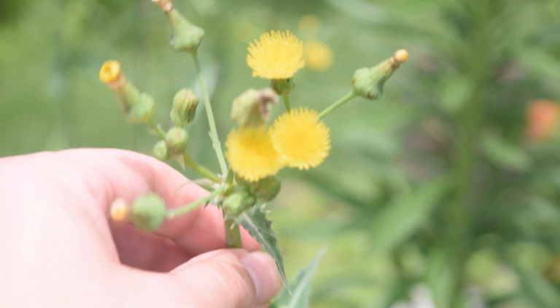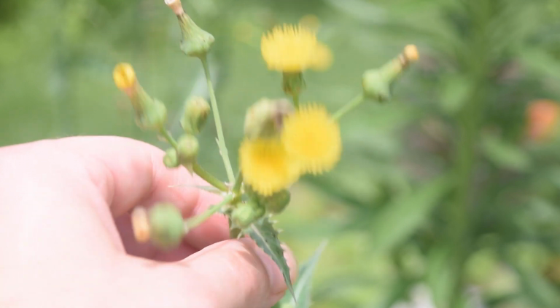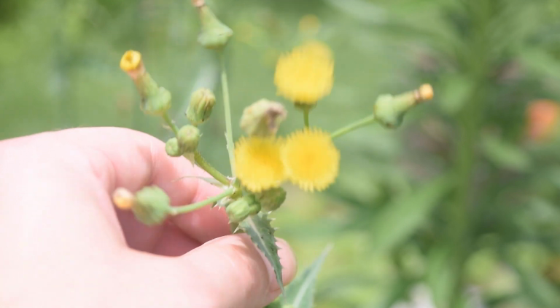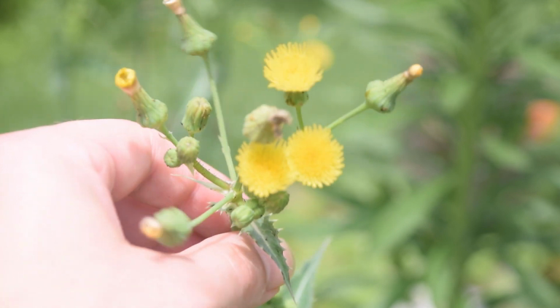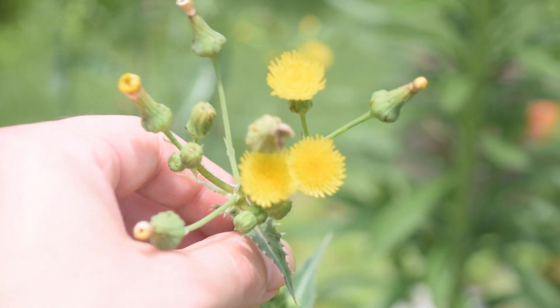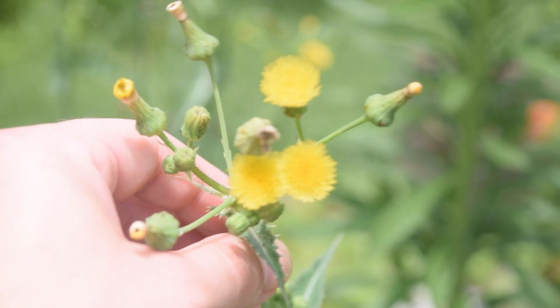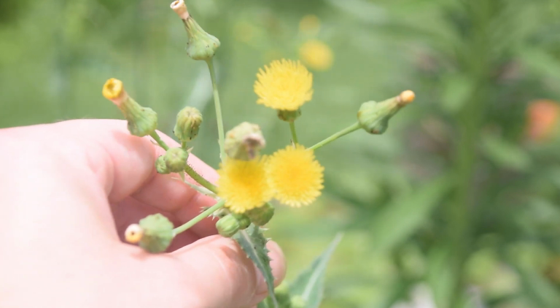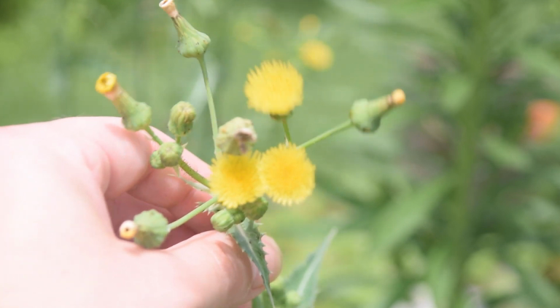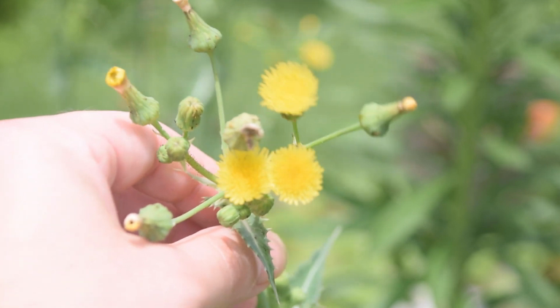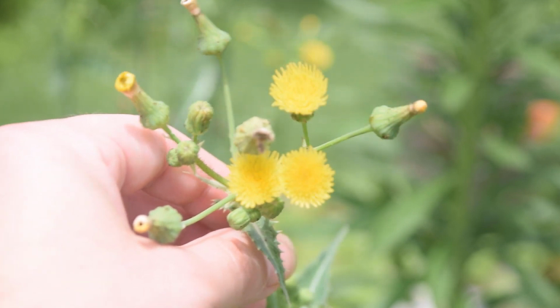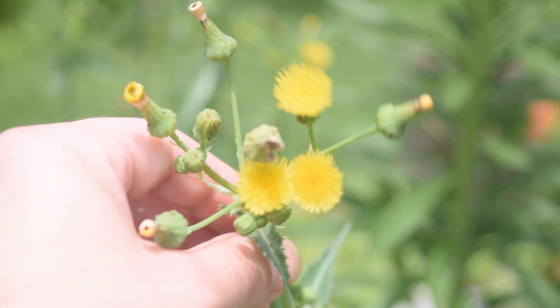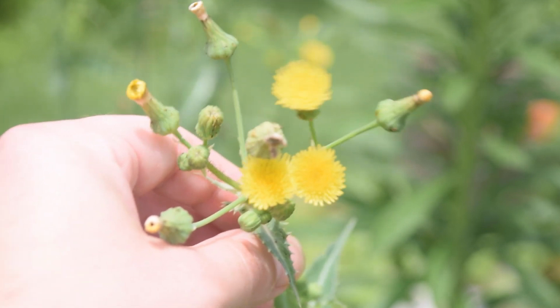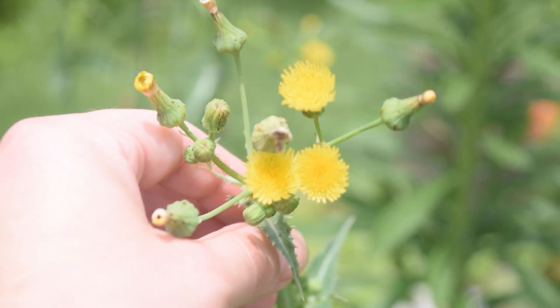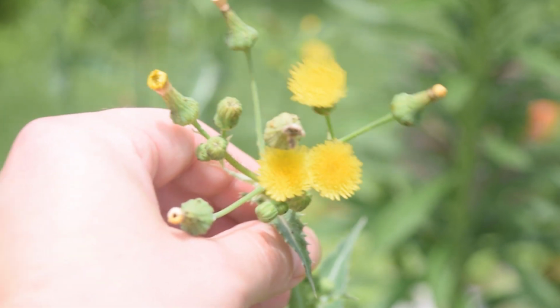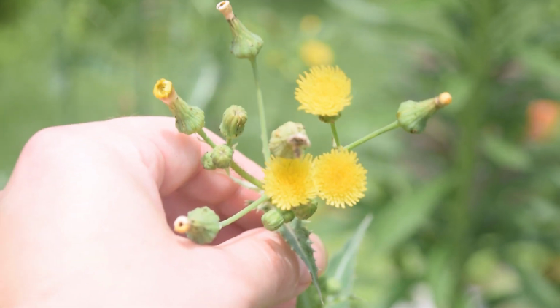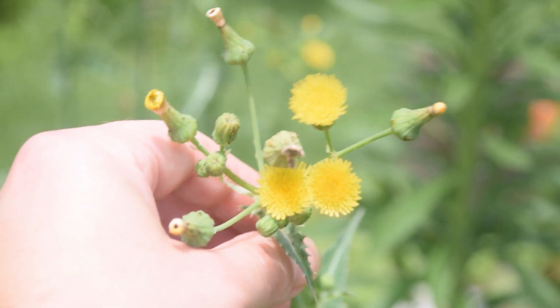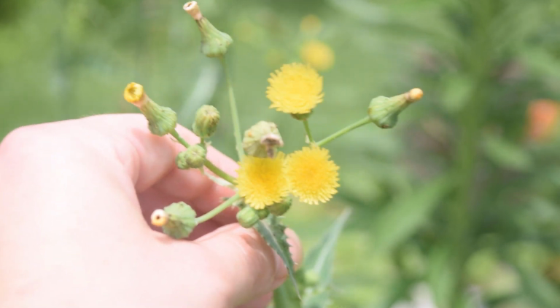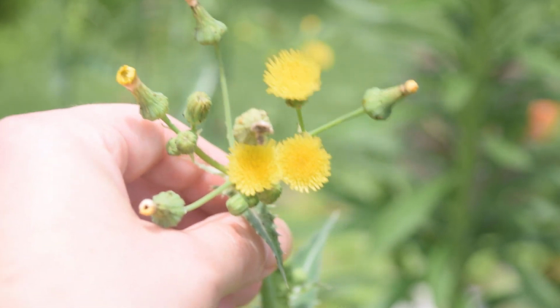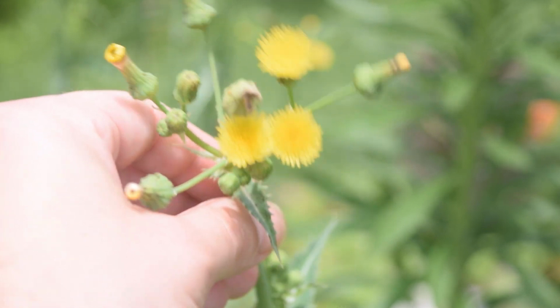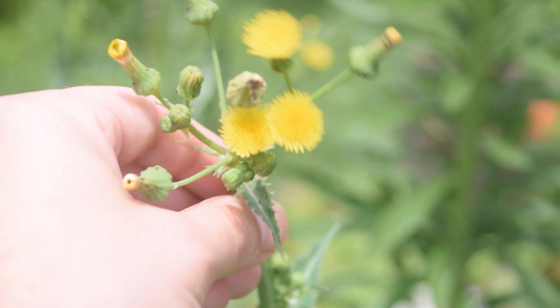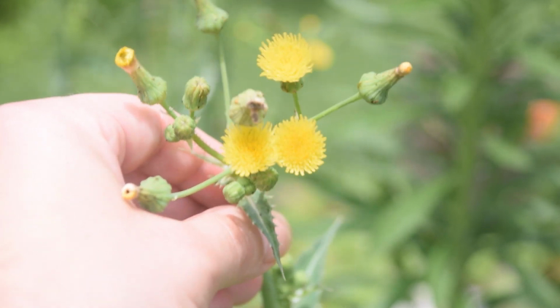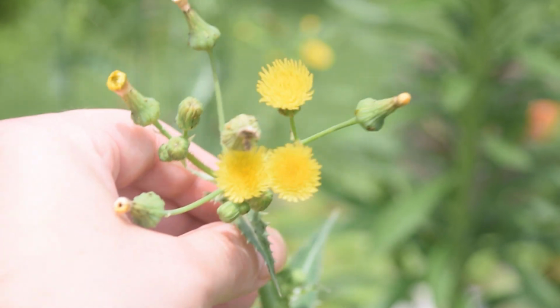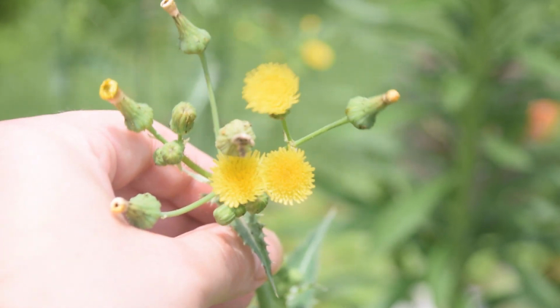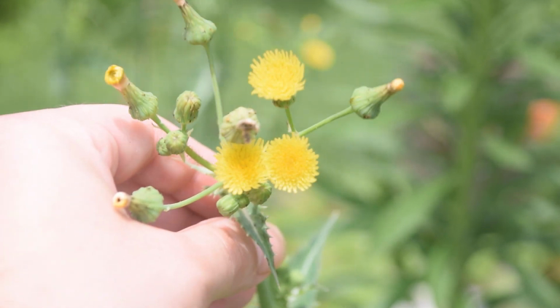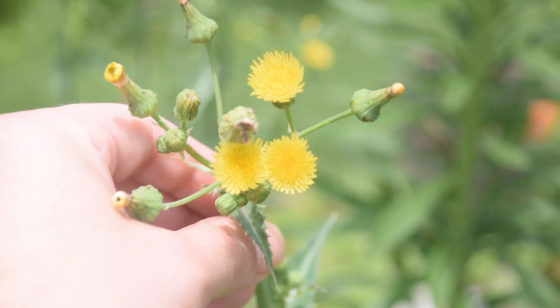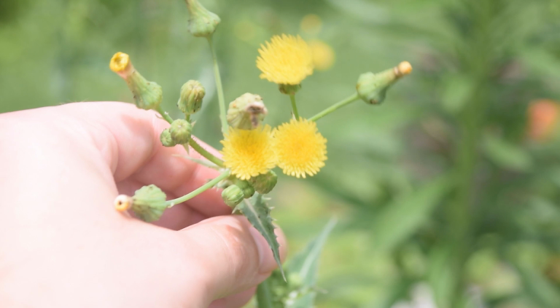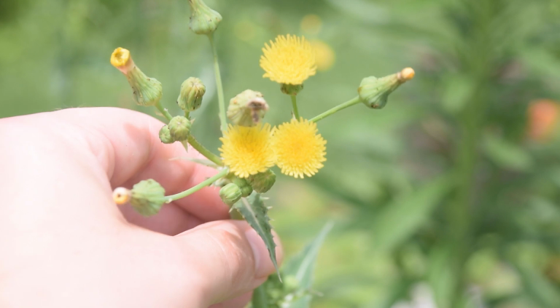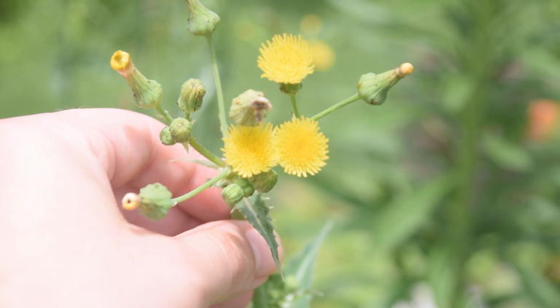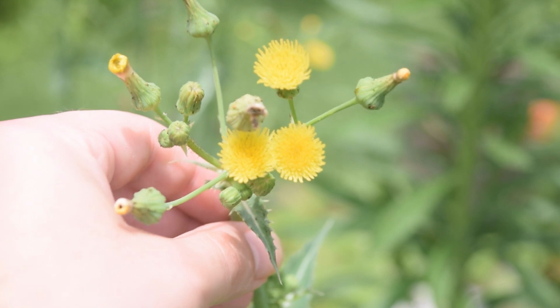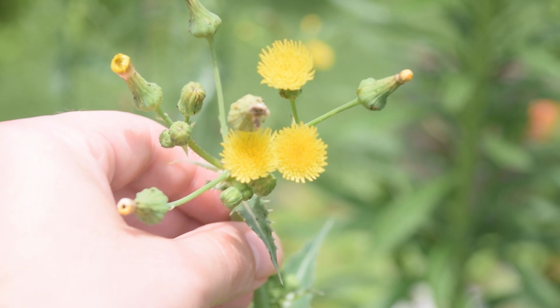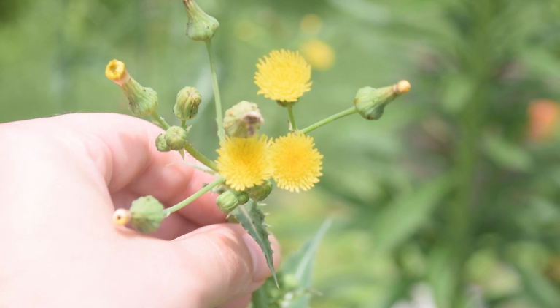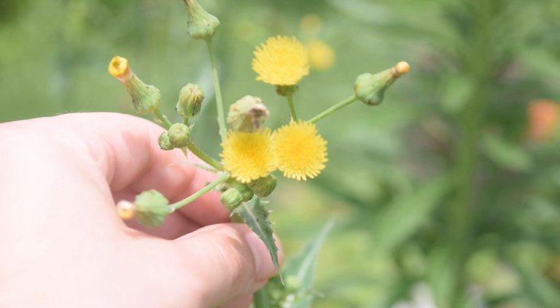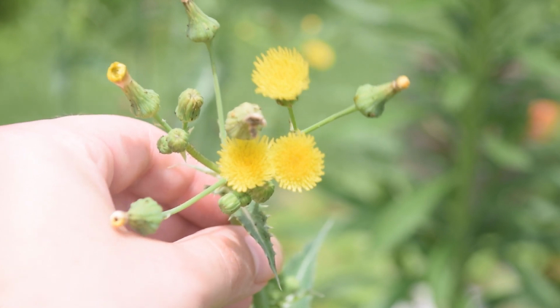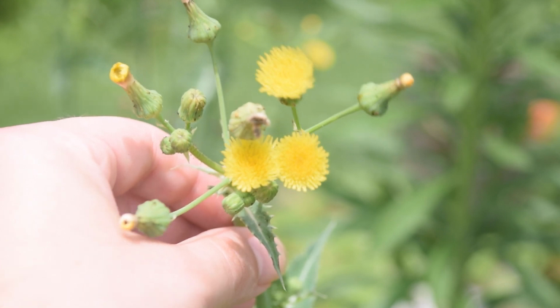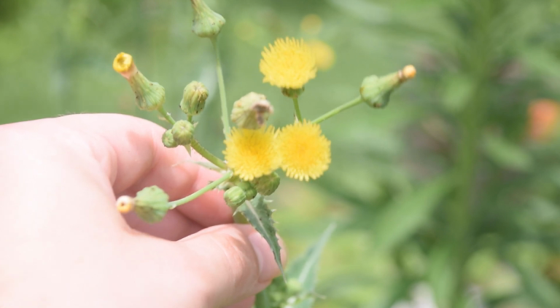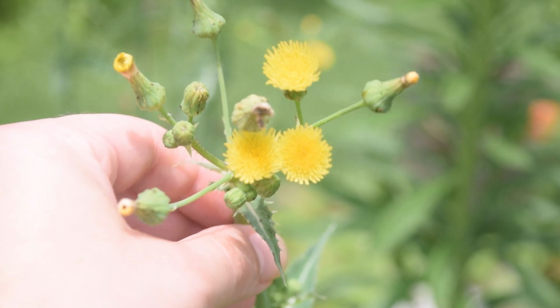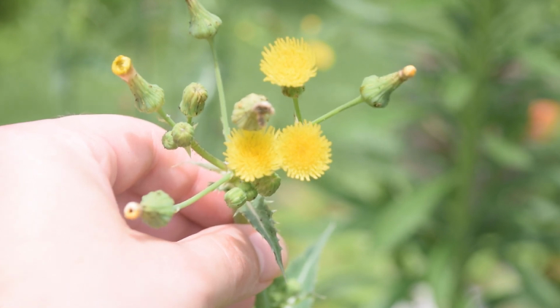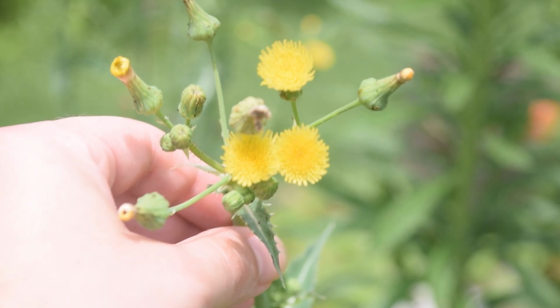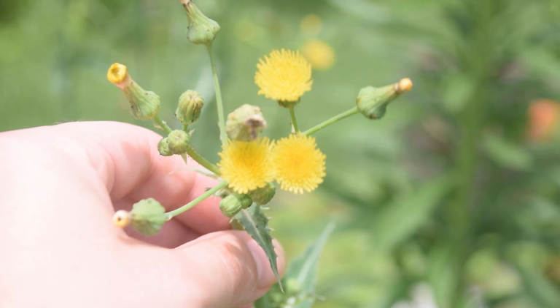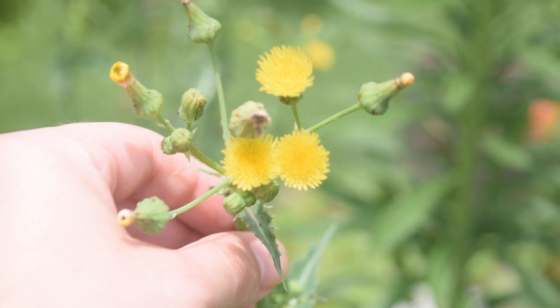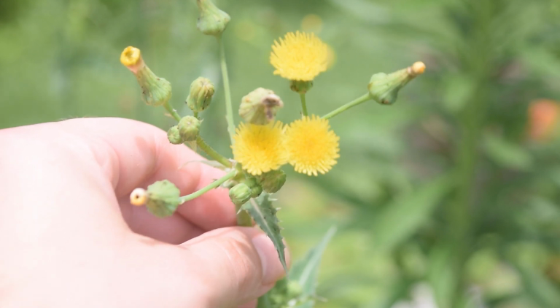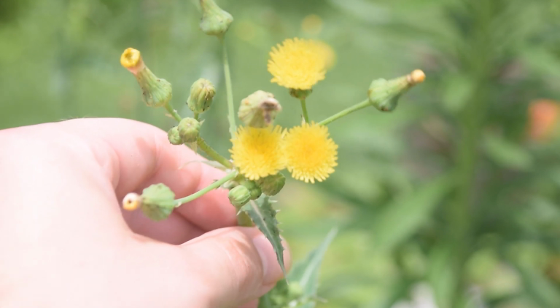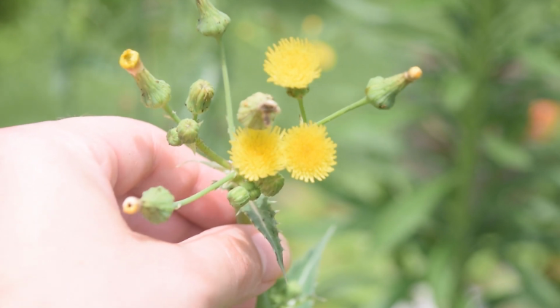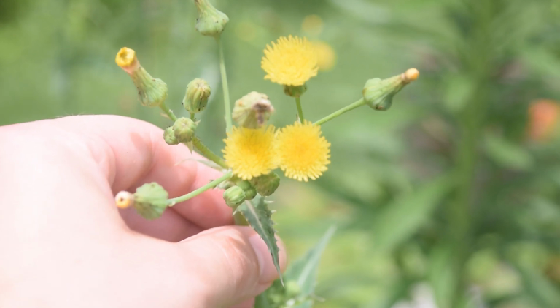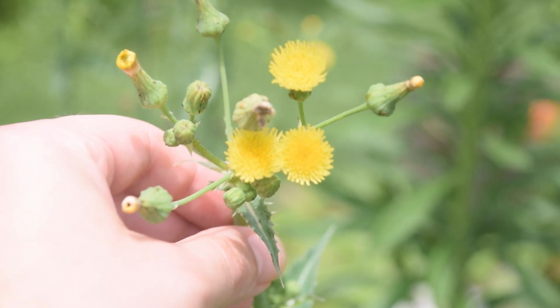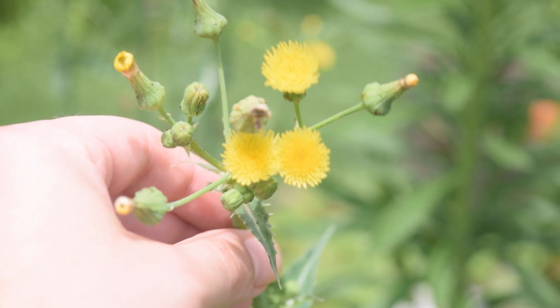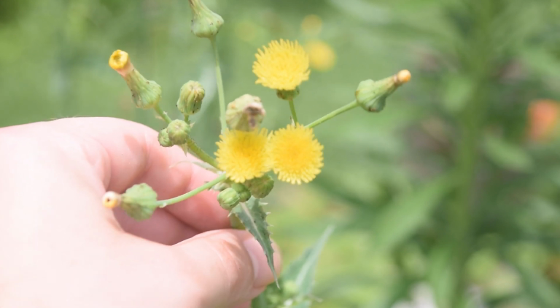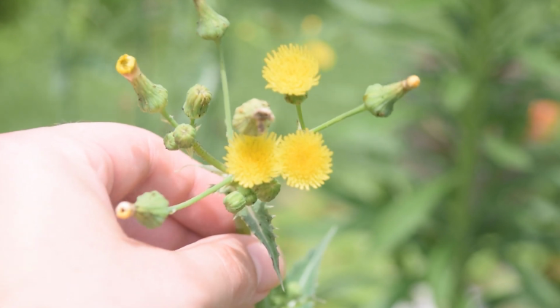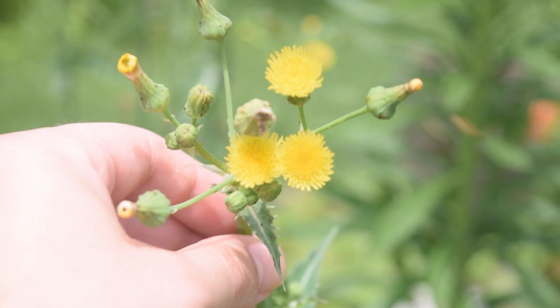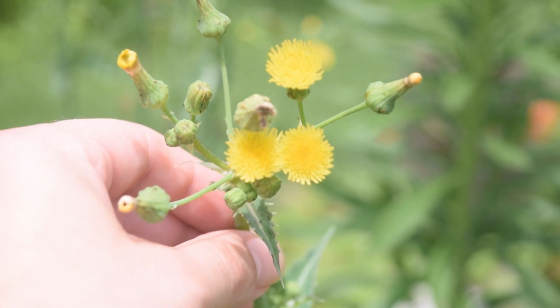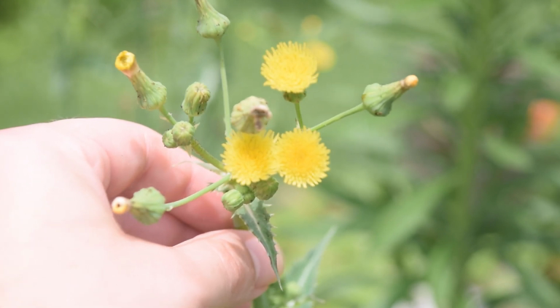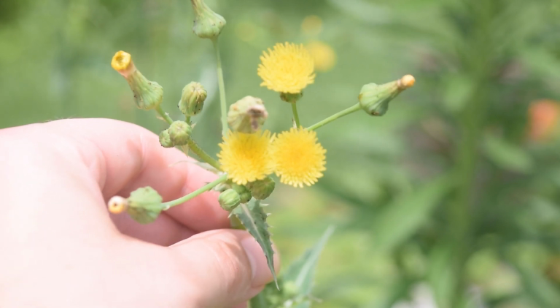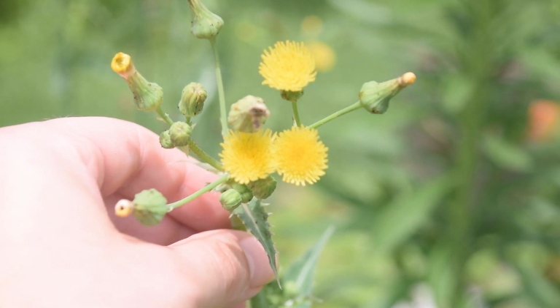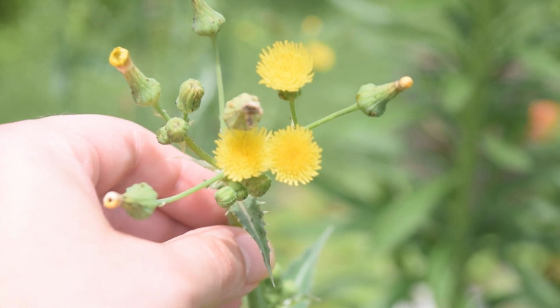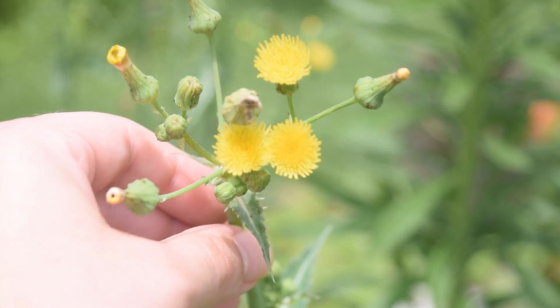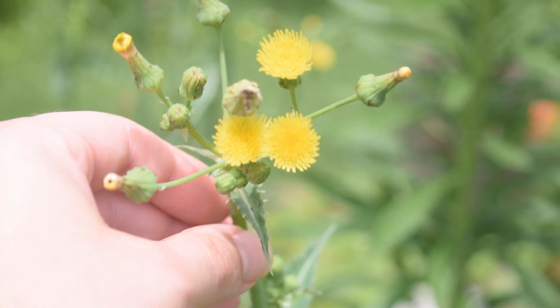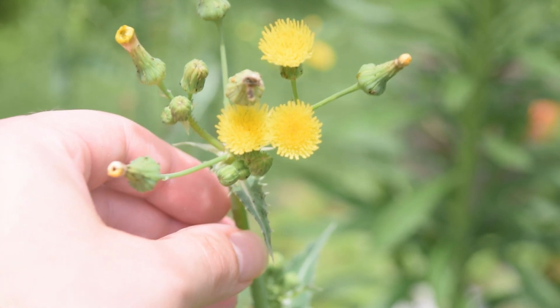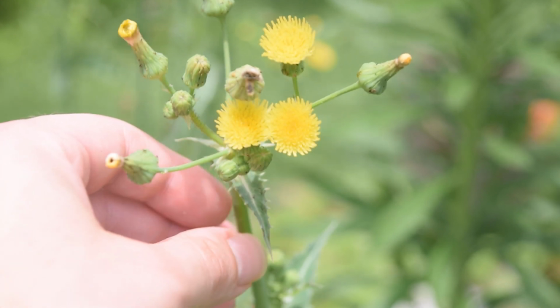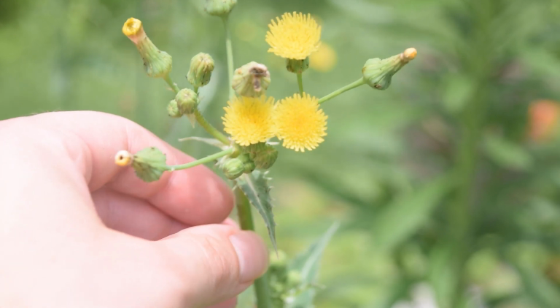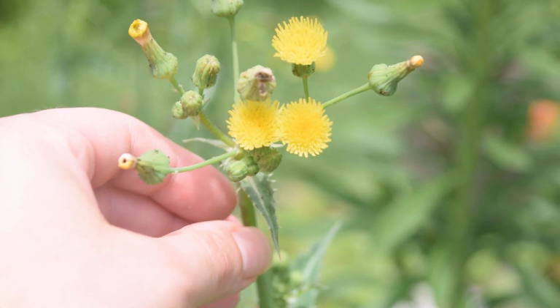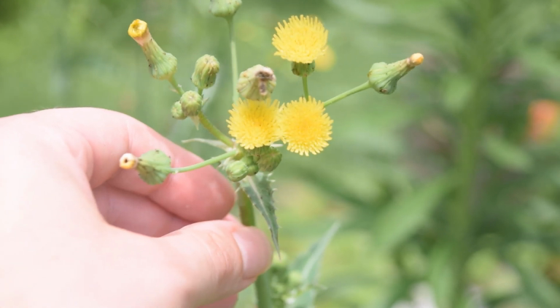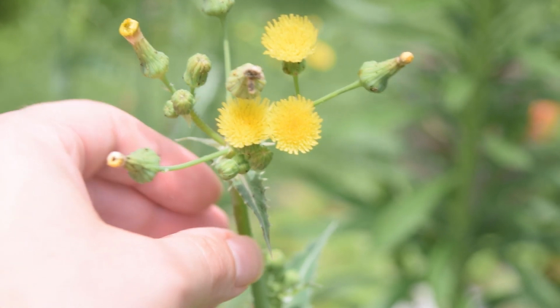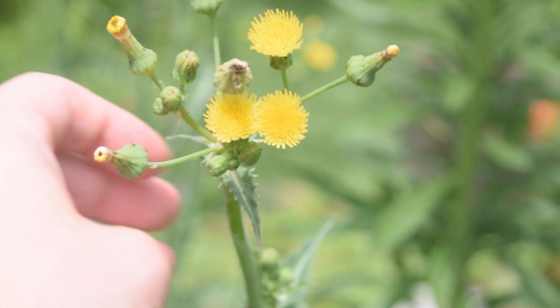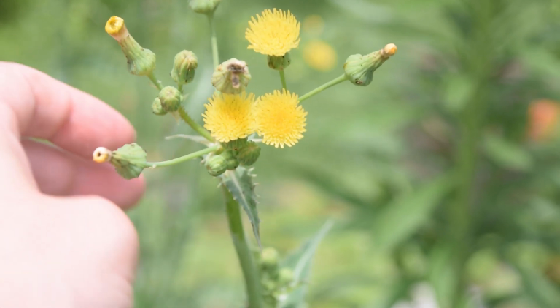This plant has numerous ray-like flowers, as we can see here, that look a lot like dandelion flowers, except they are much, much smaller.